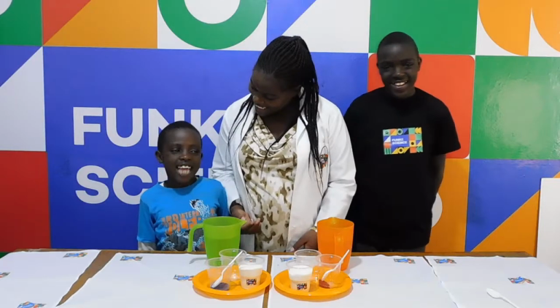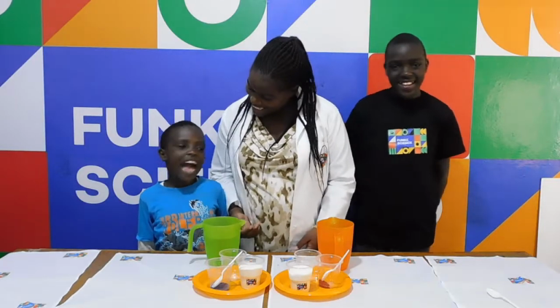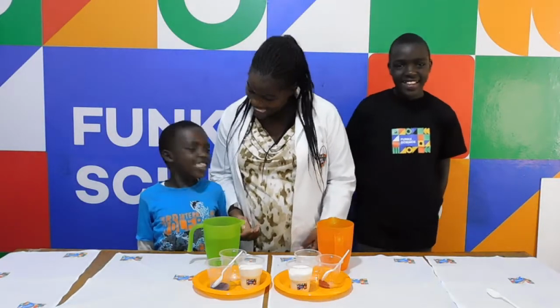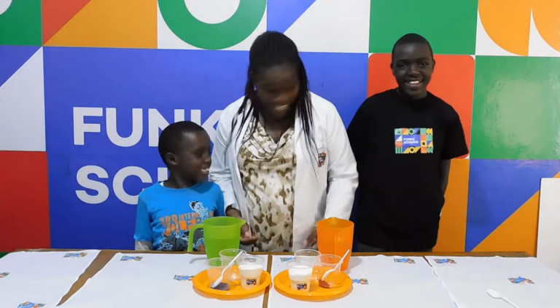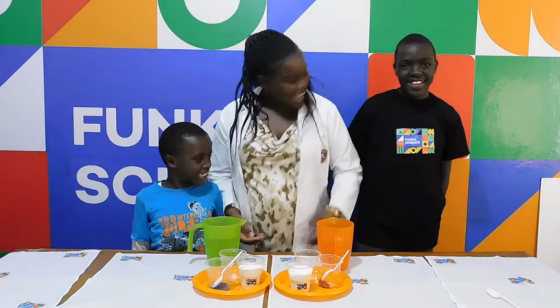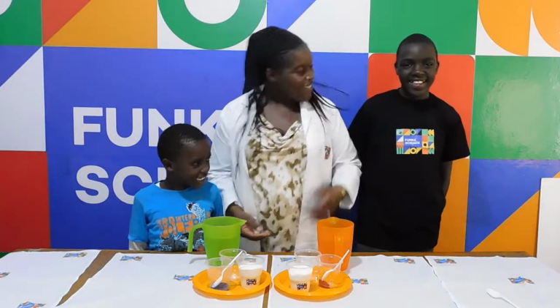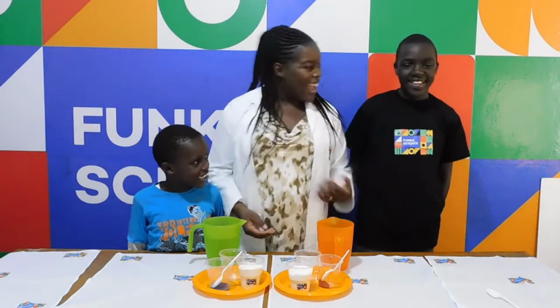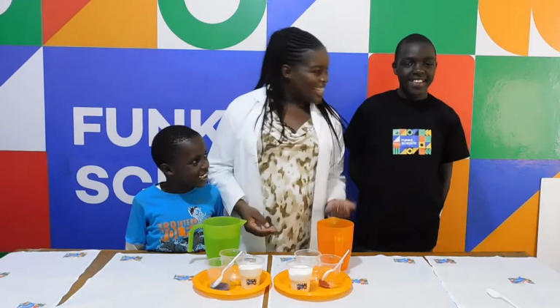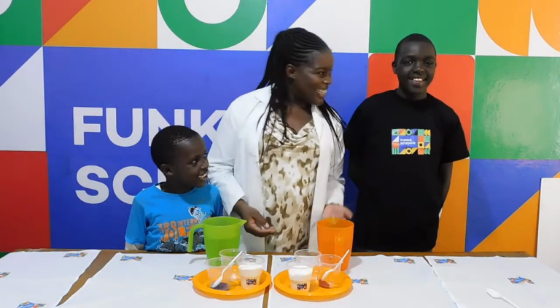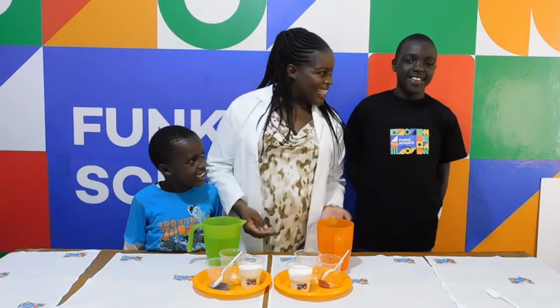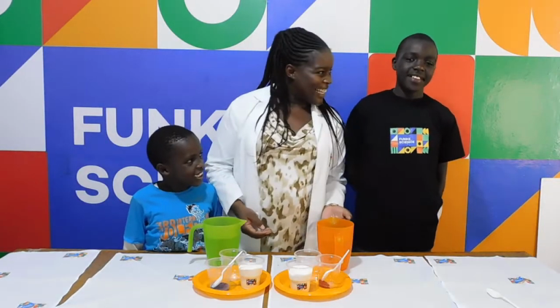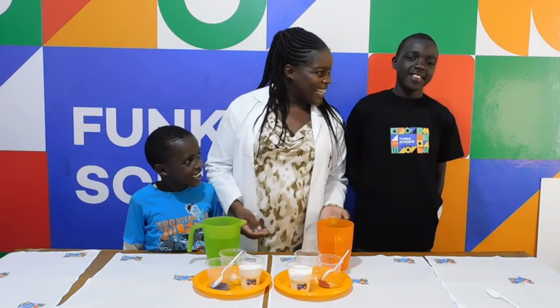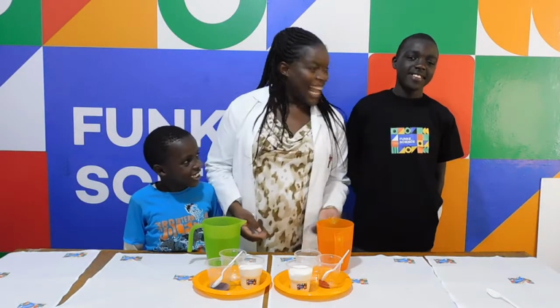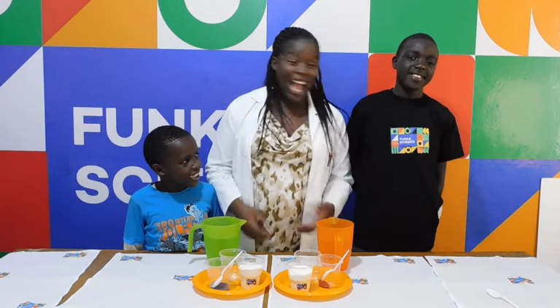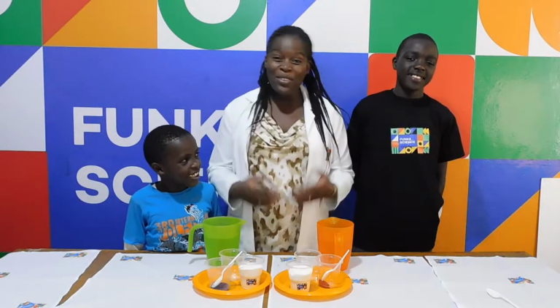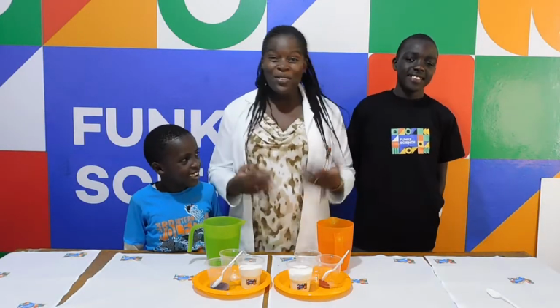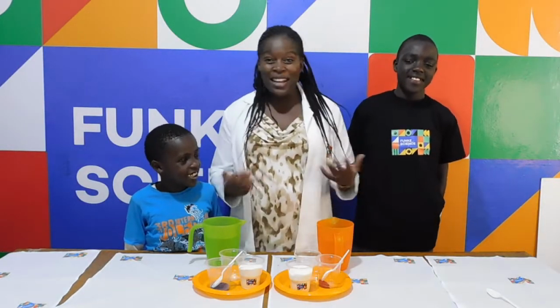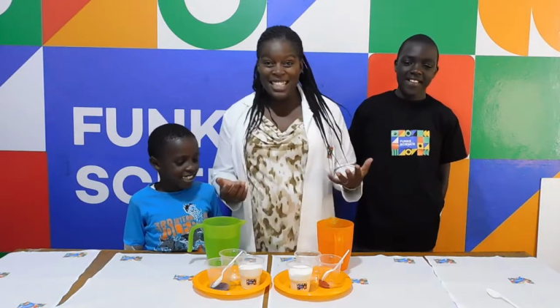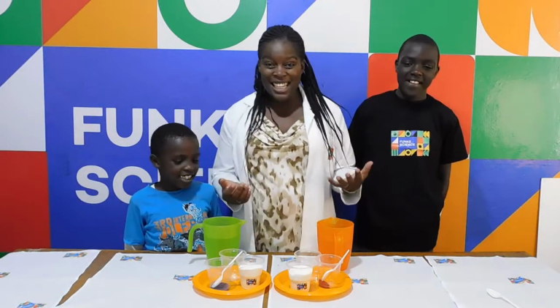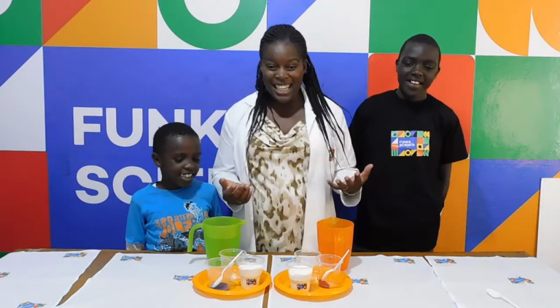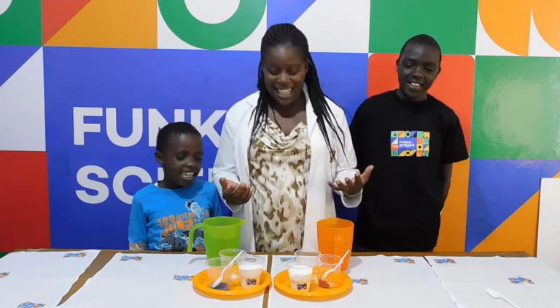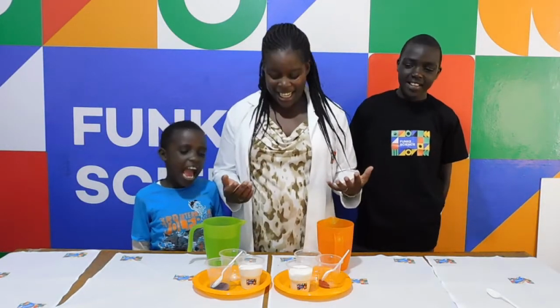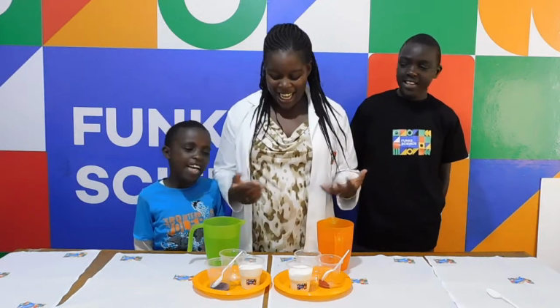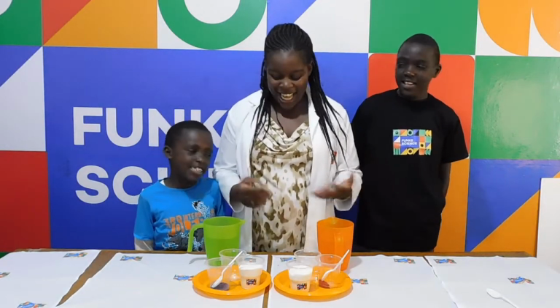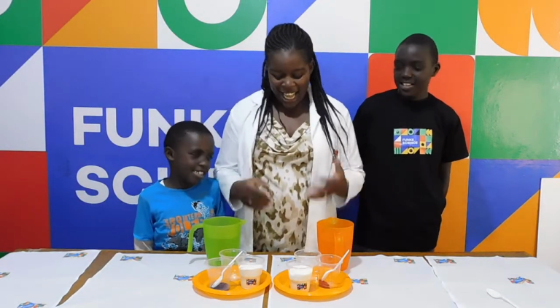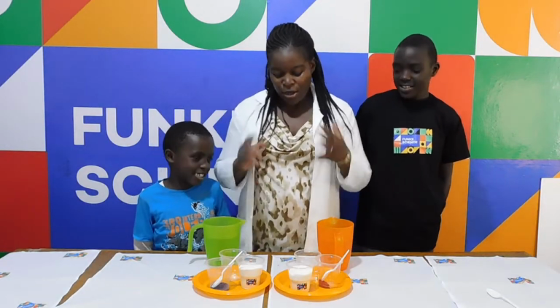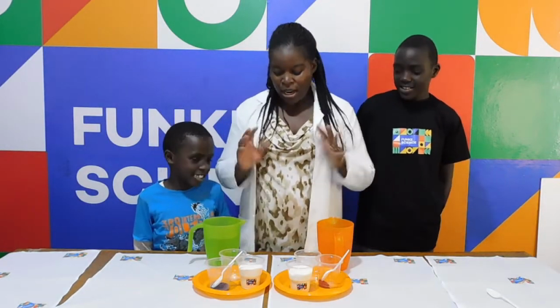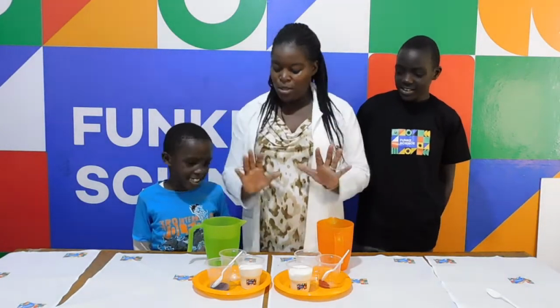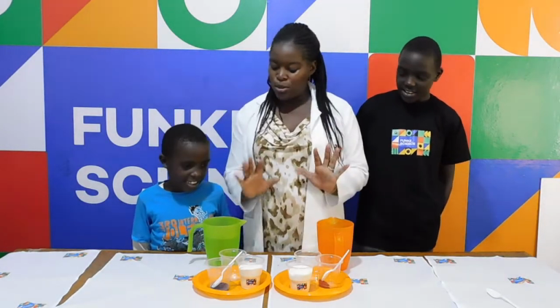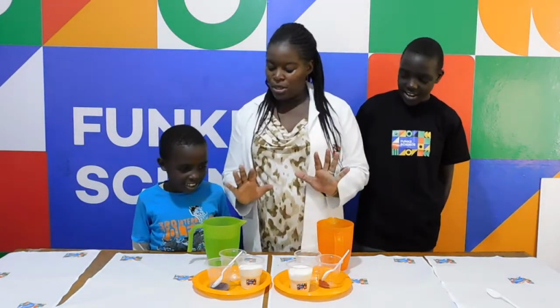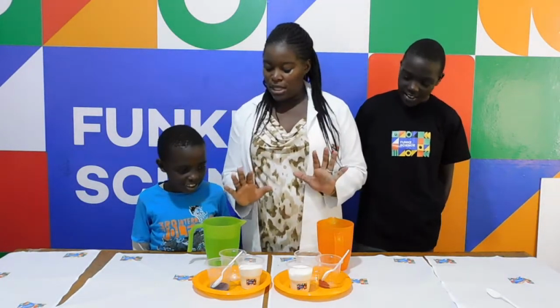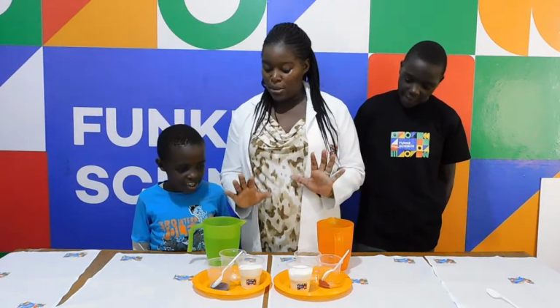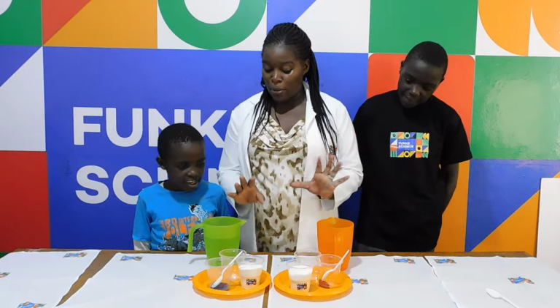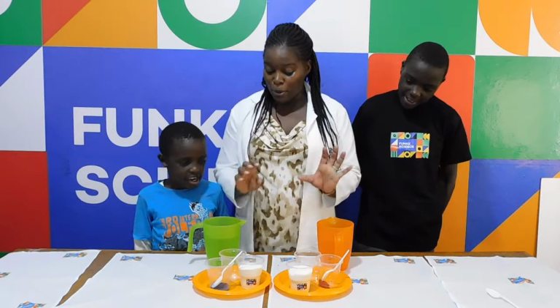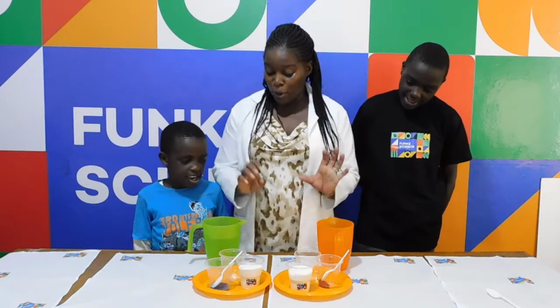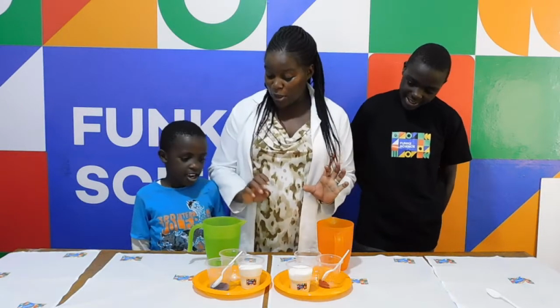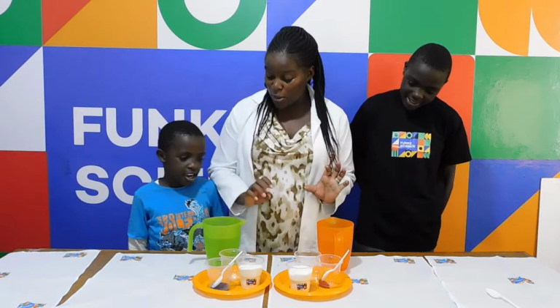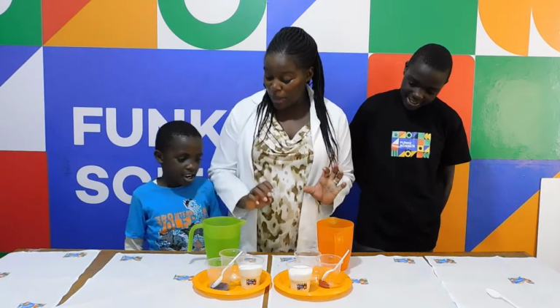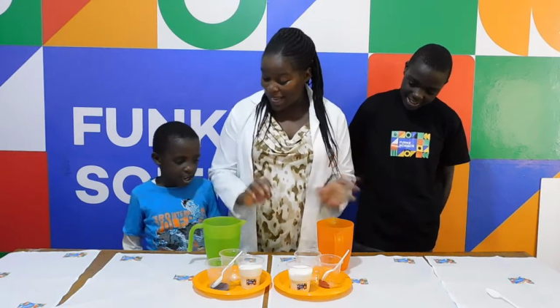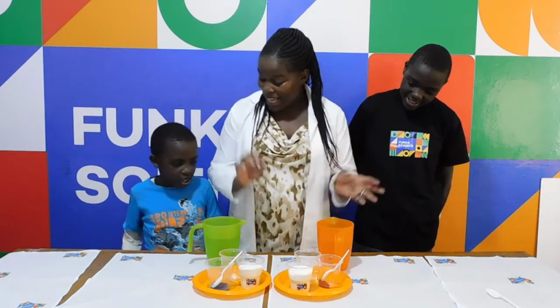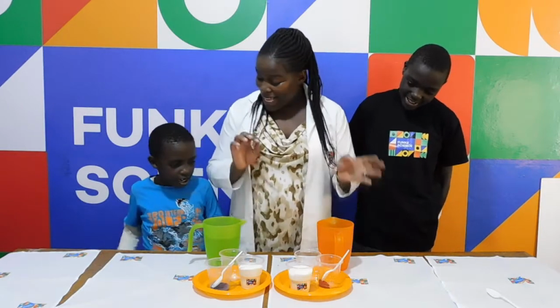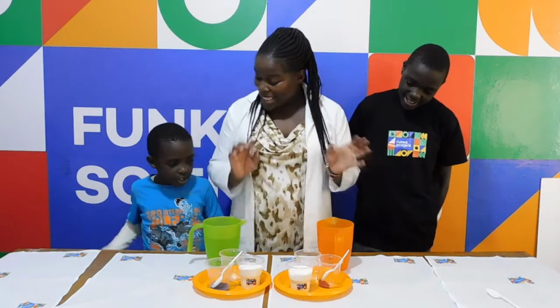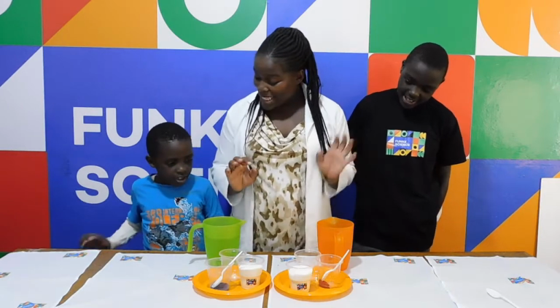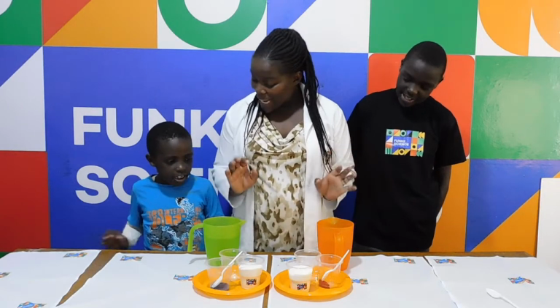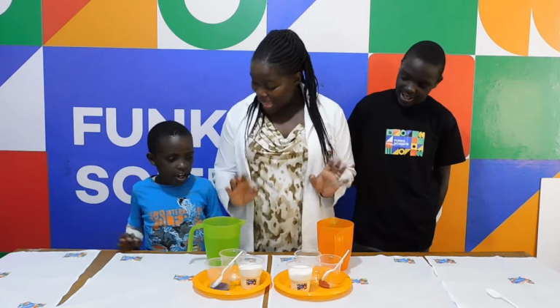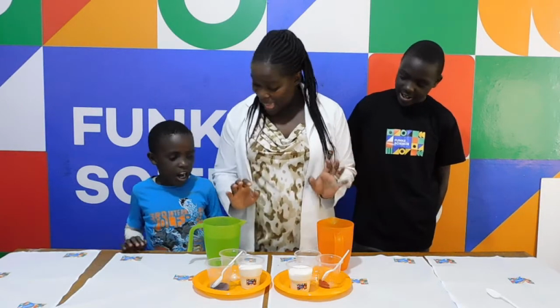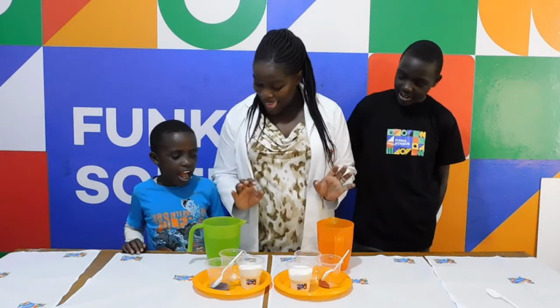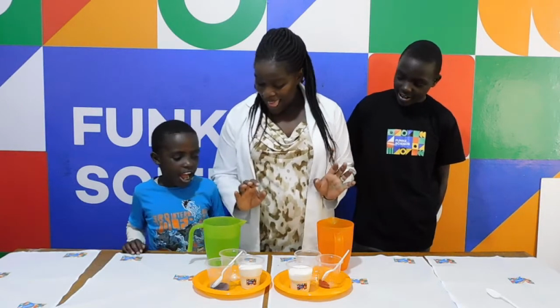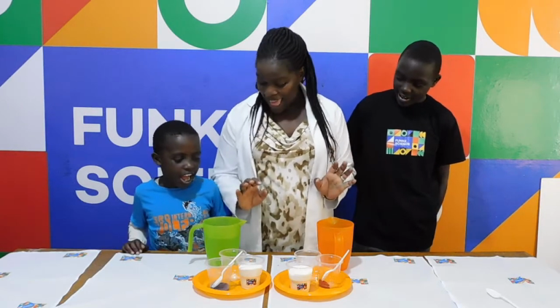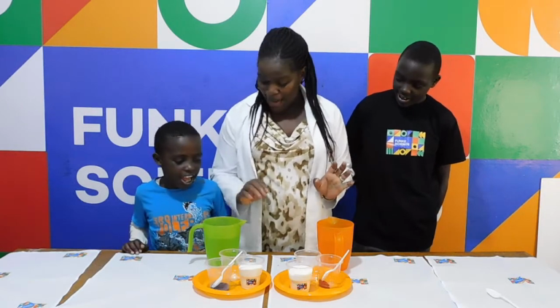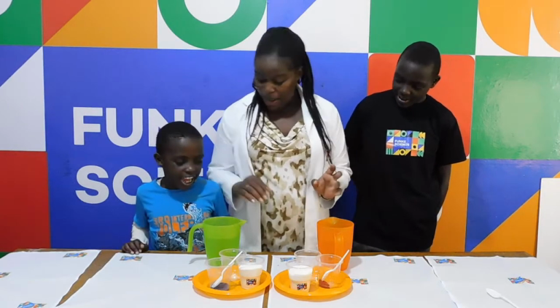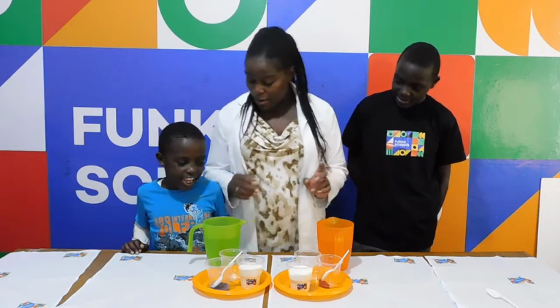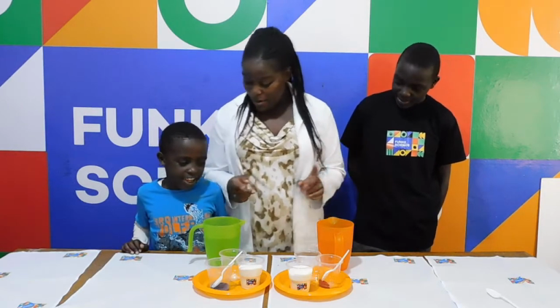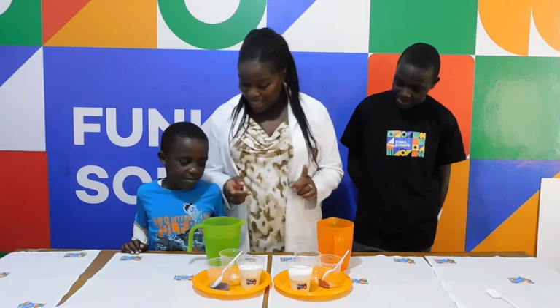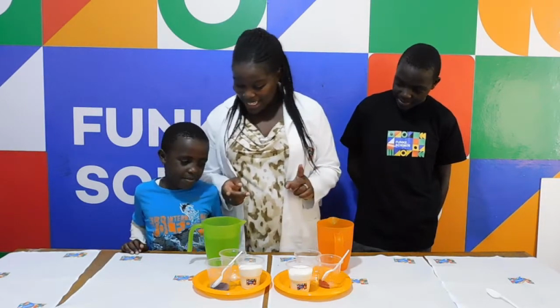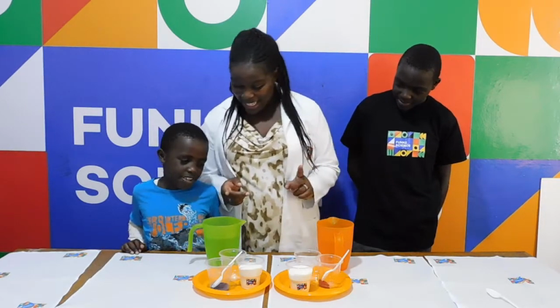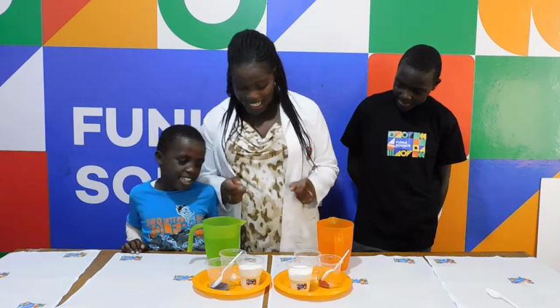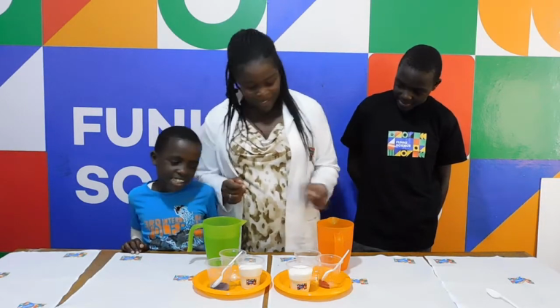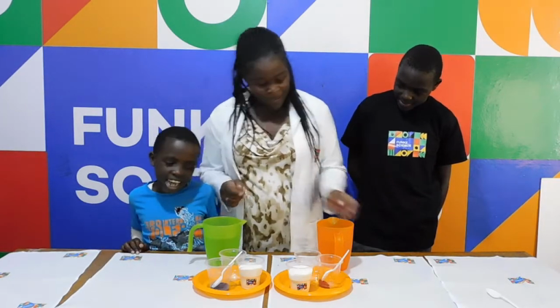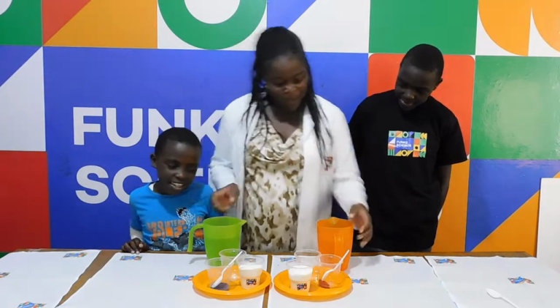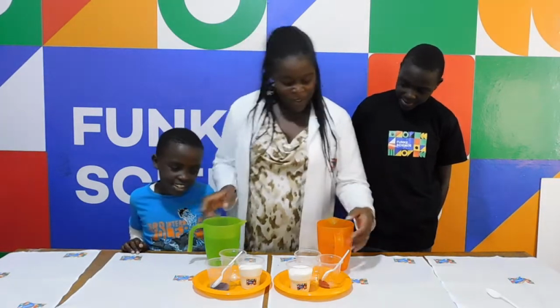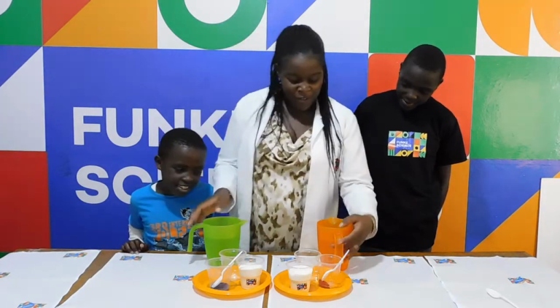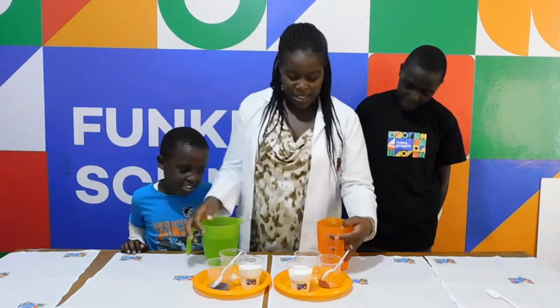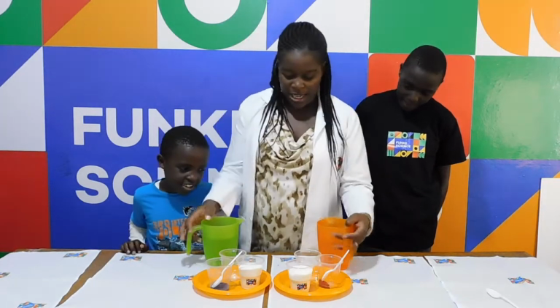Remember to seek permission of an adult before doing this experiment. Andy! Randy! Are you ready? Yes! So let's do this experiment — we are going to make slime!